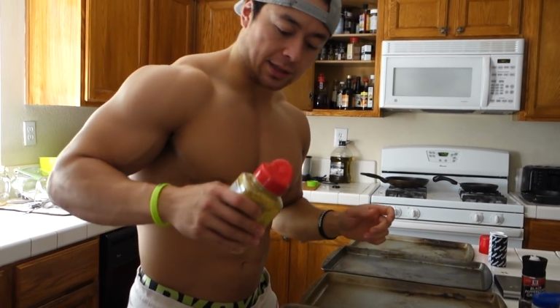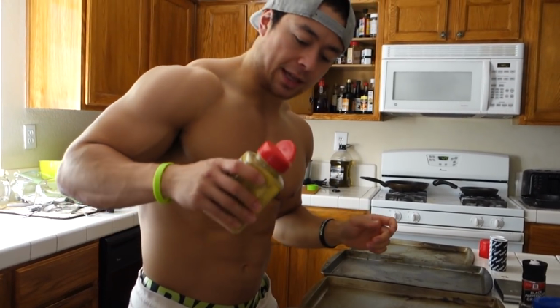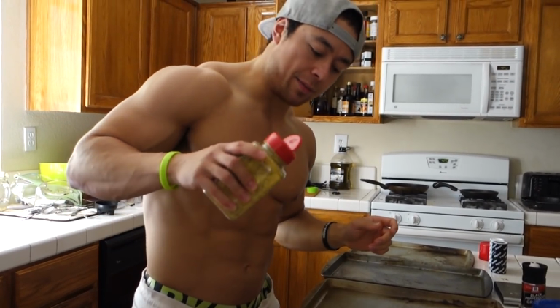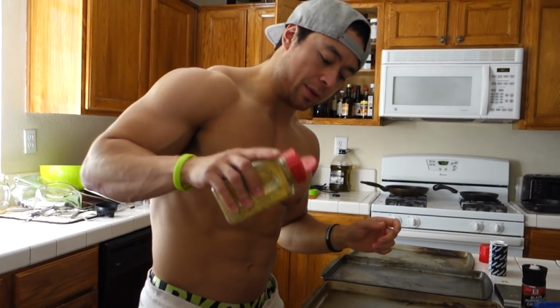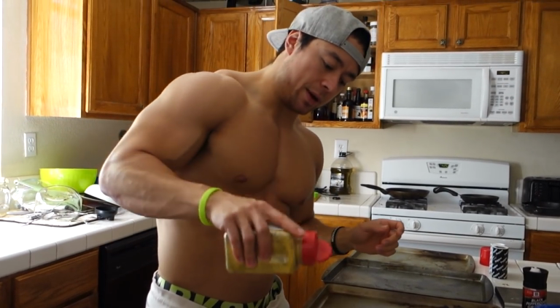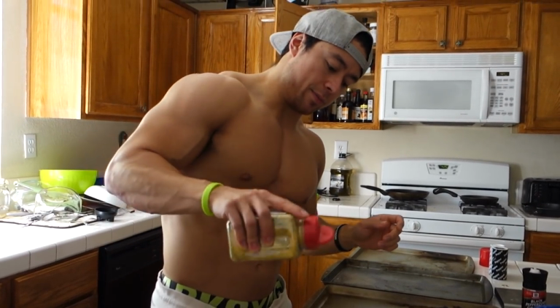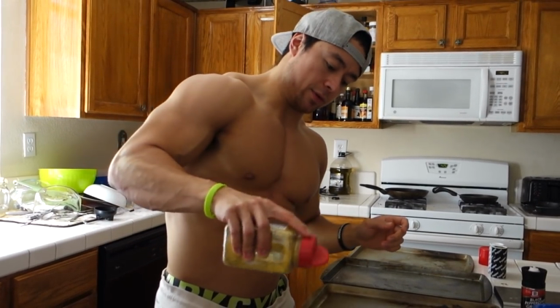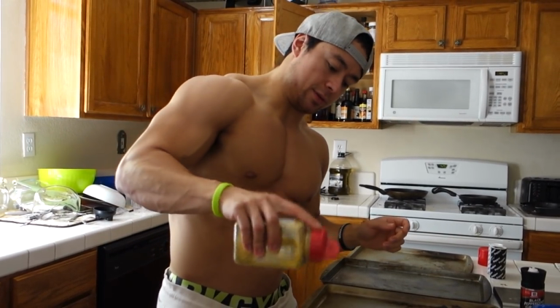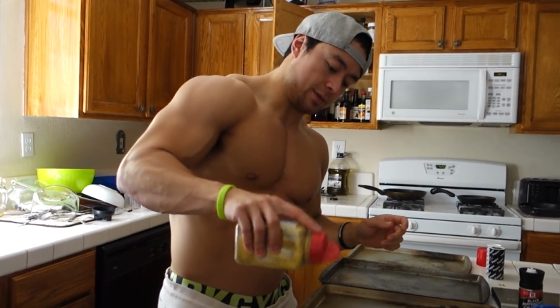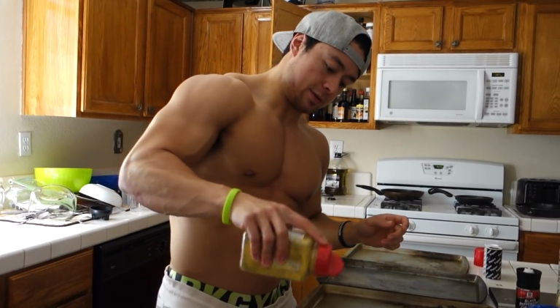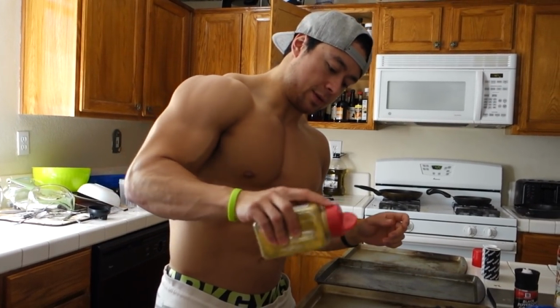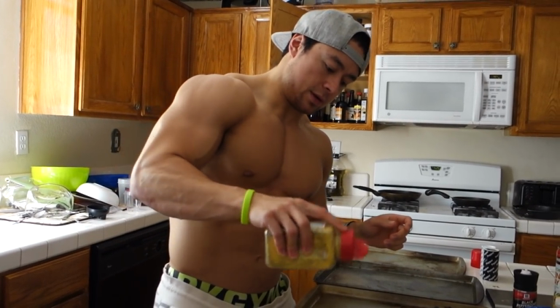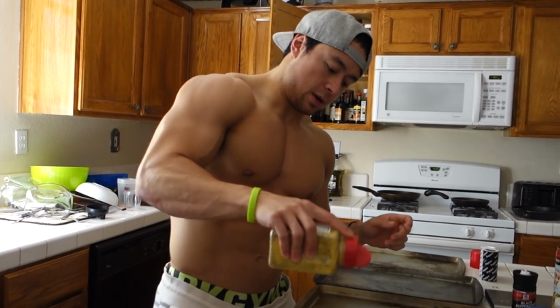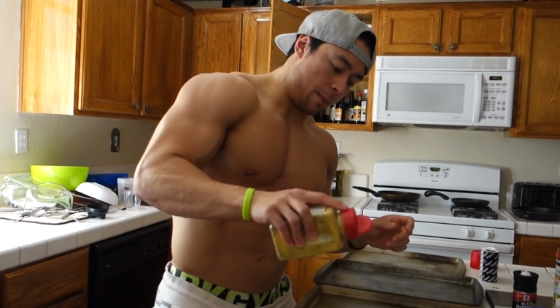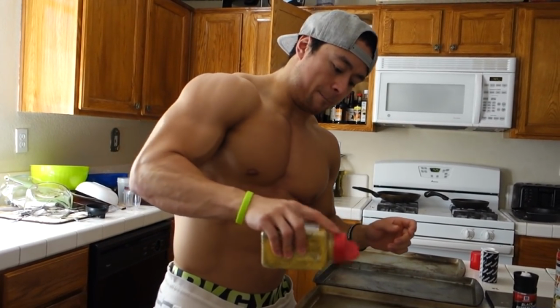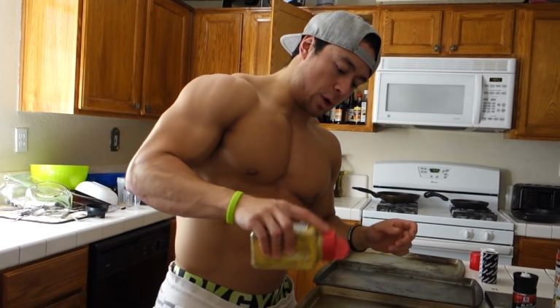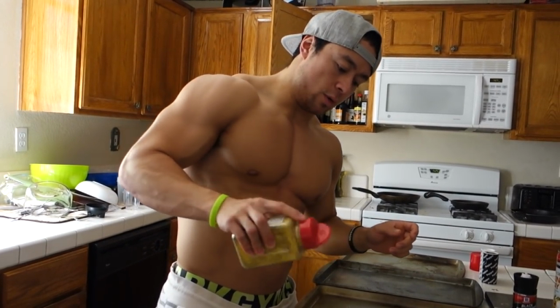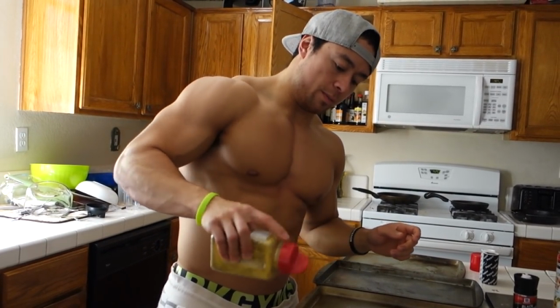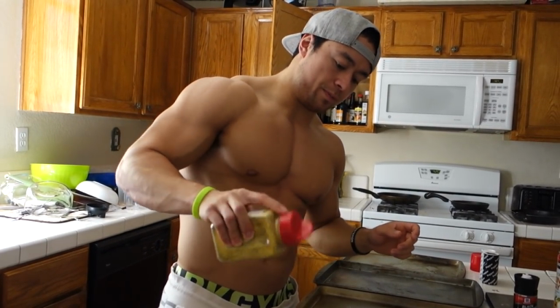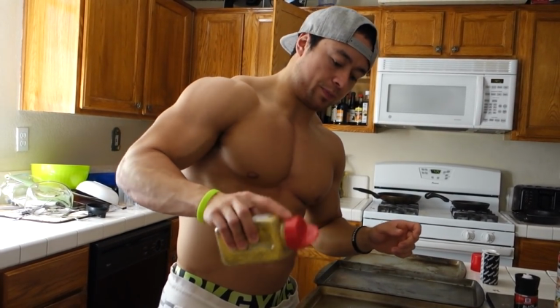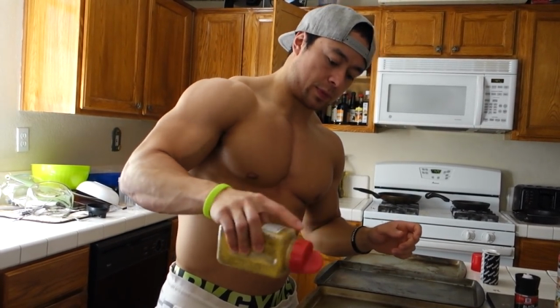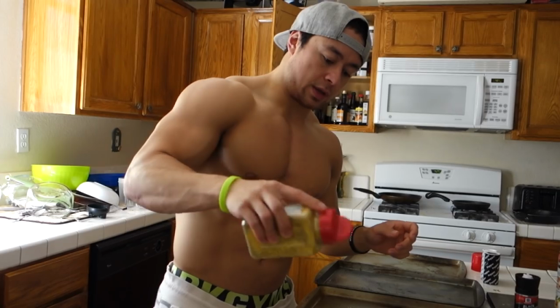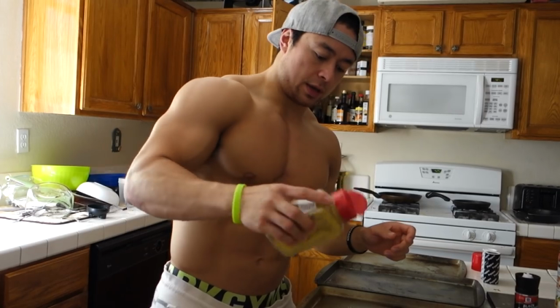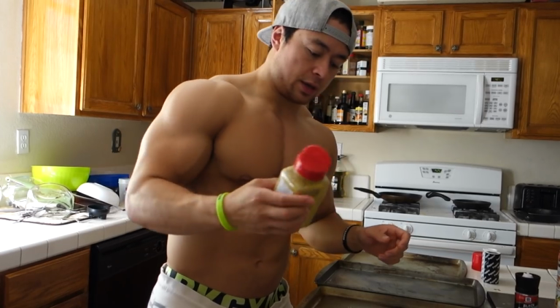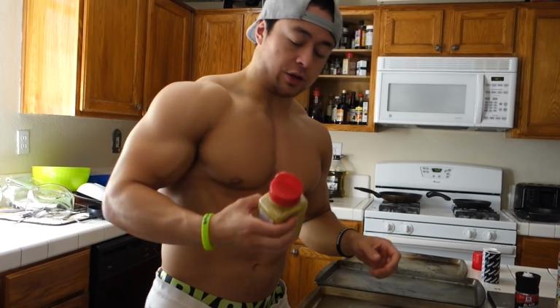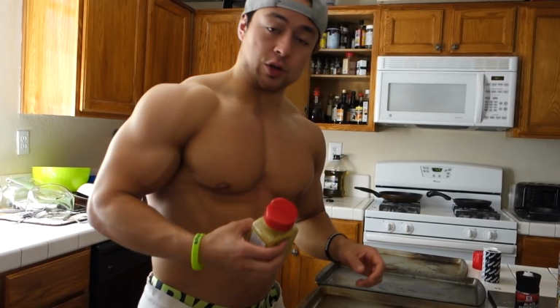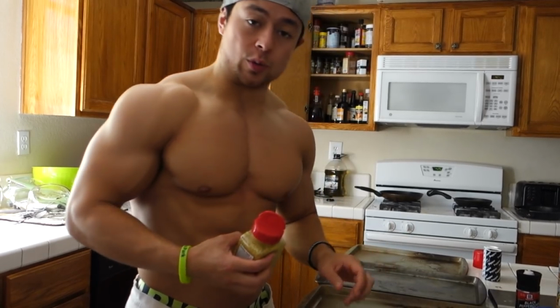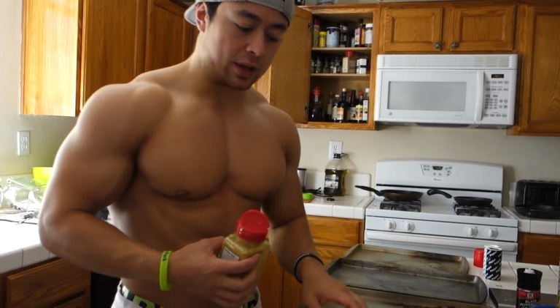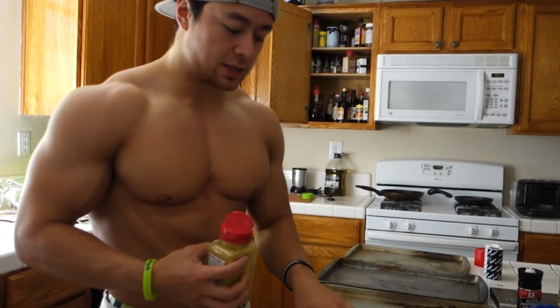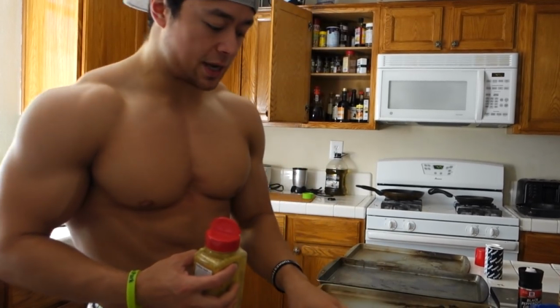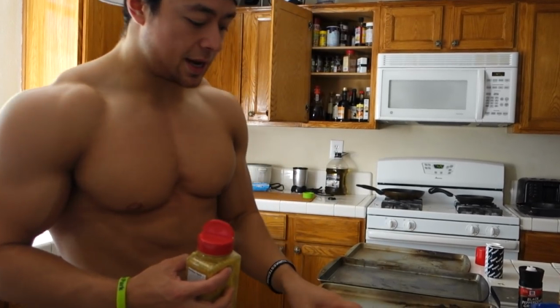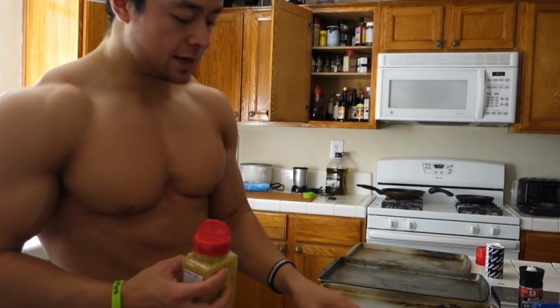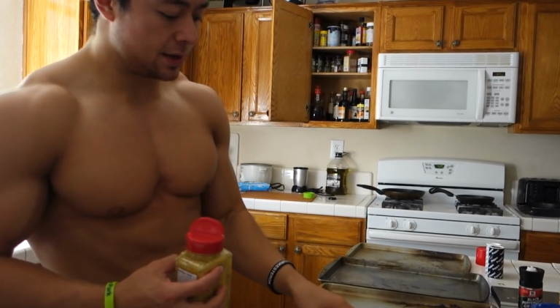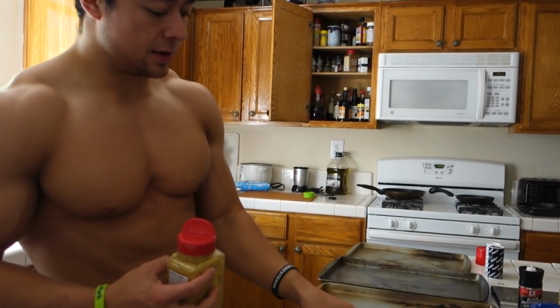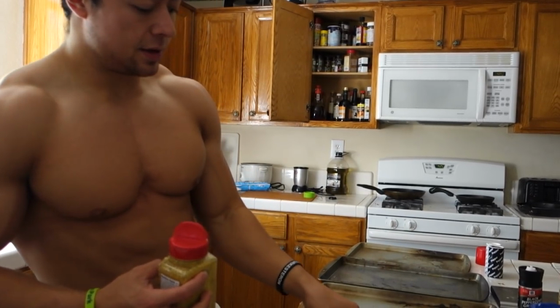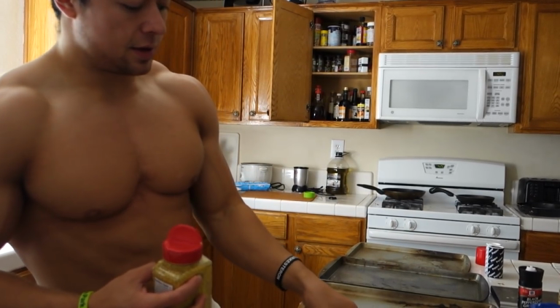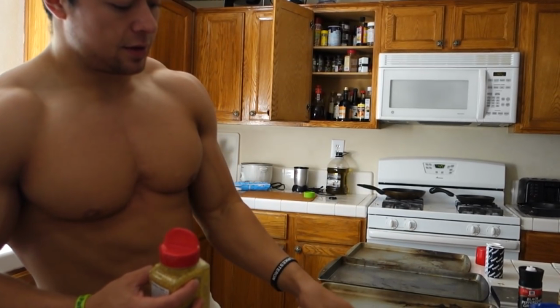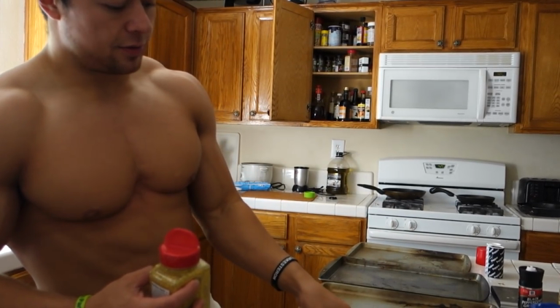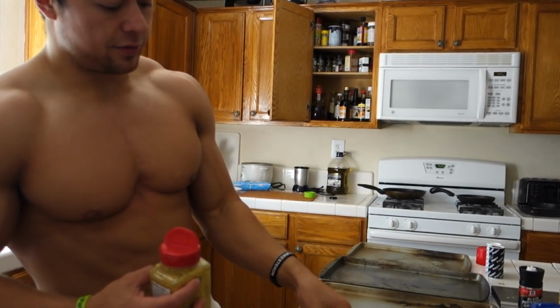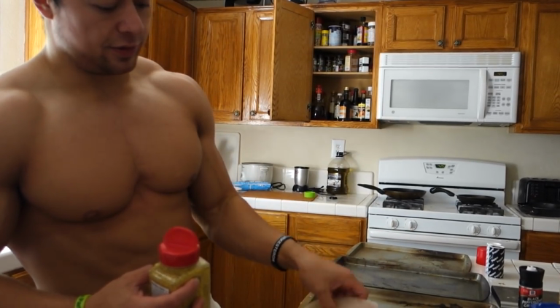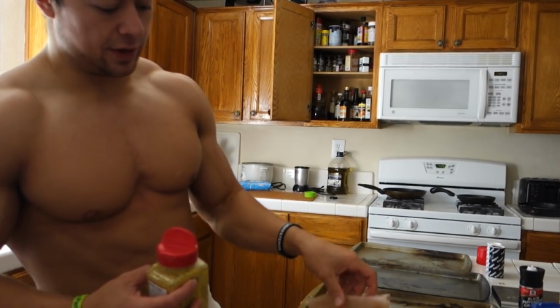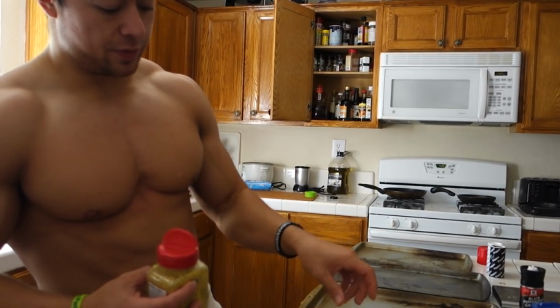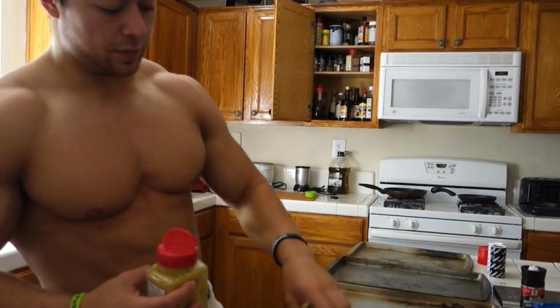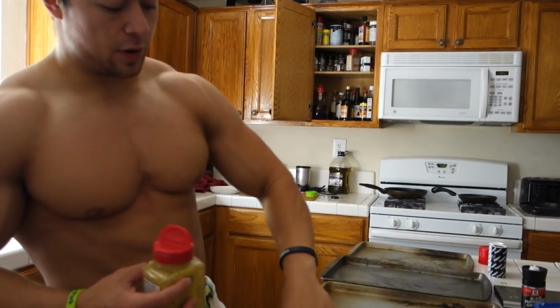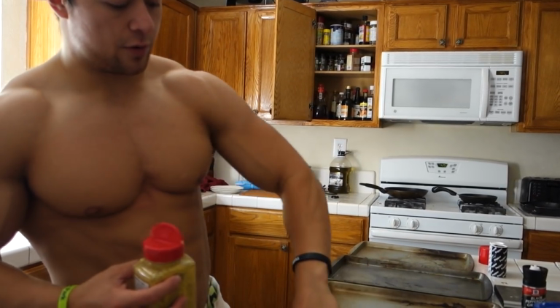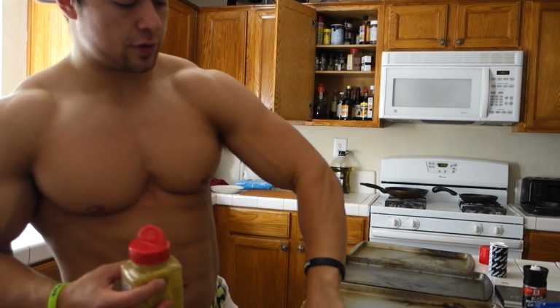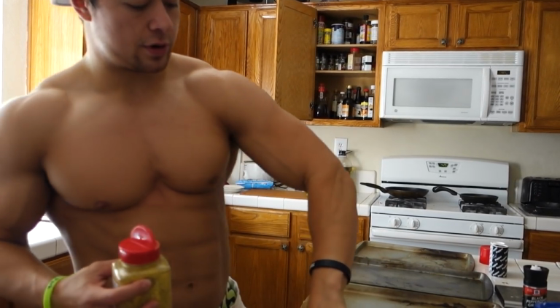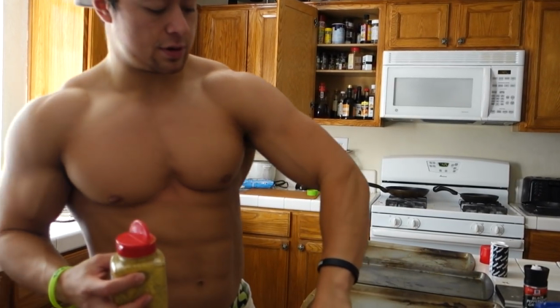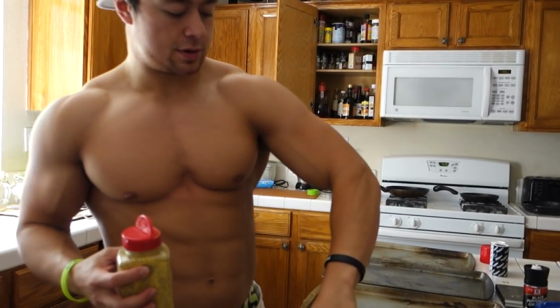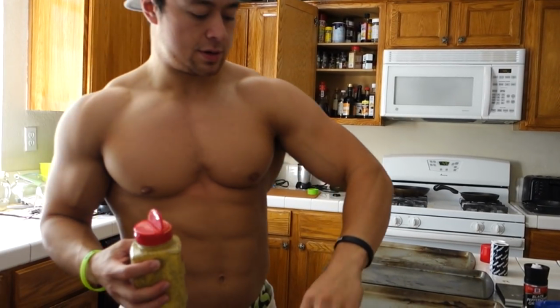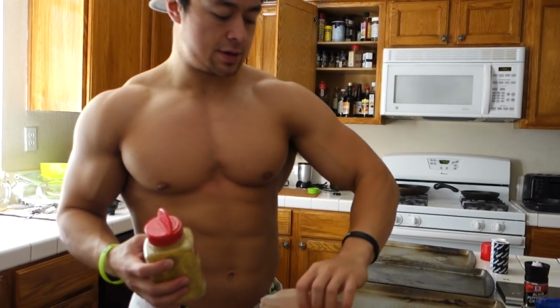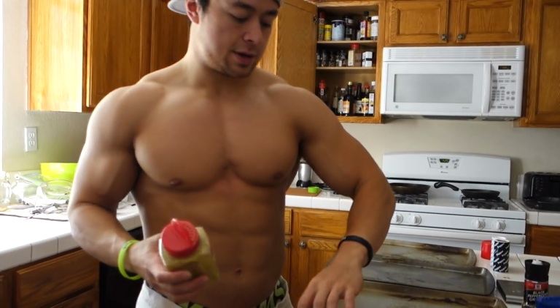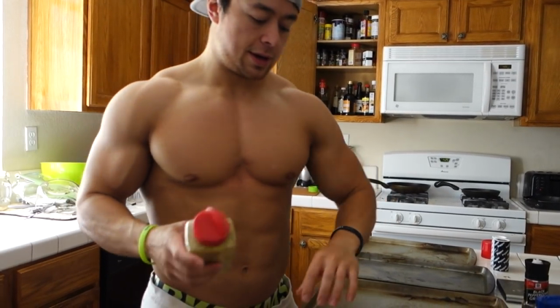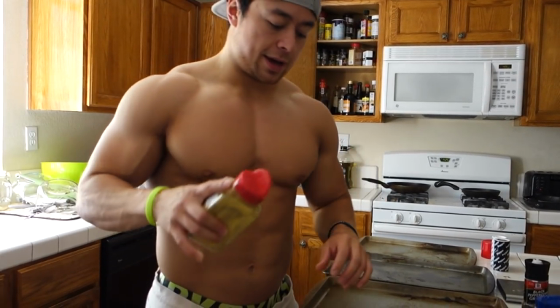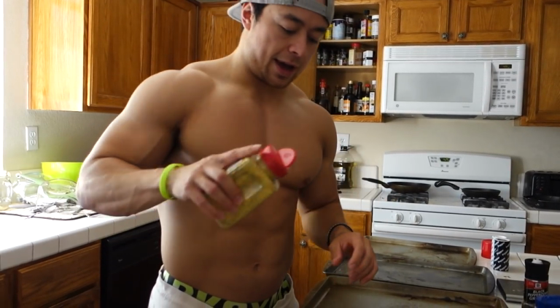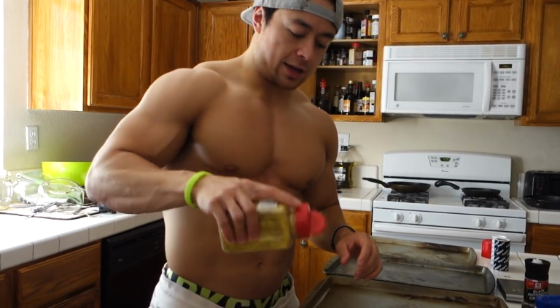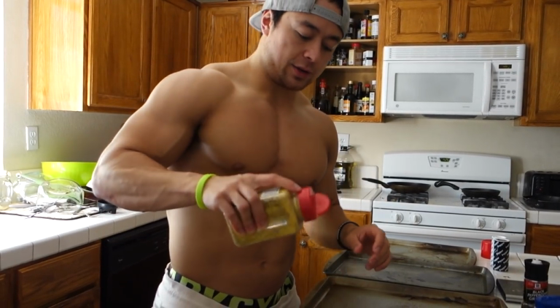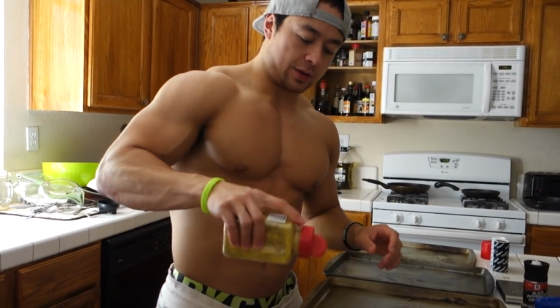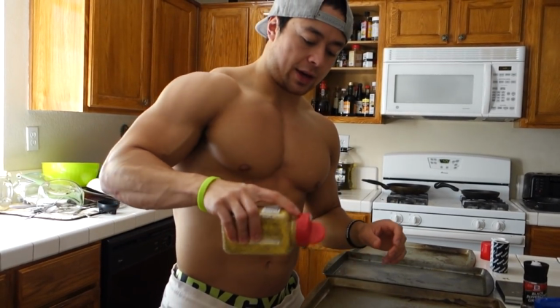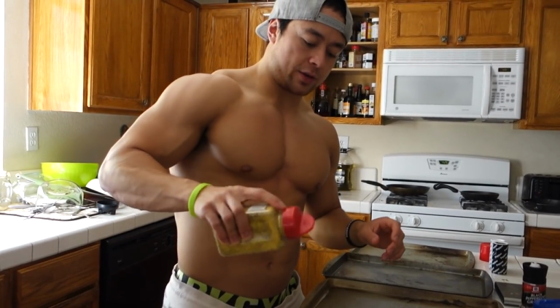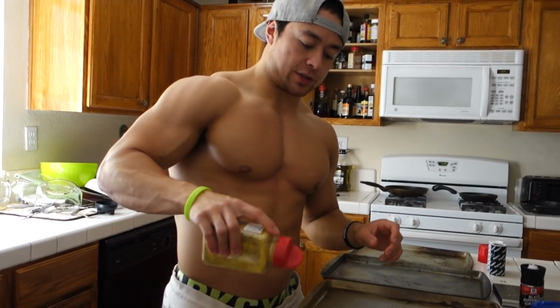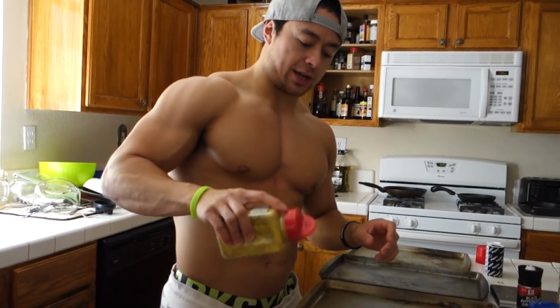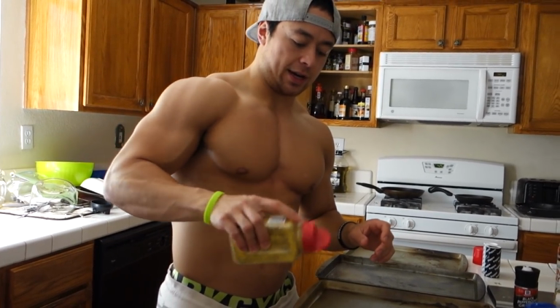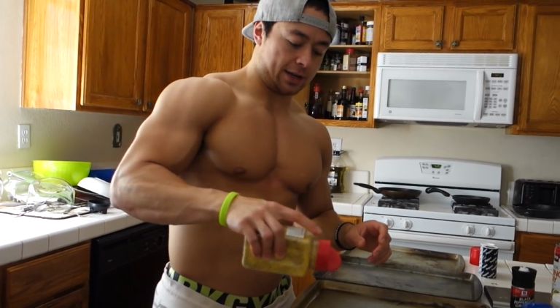Last but not least — lemon pepper. You do one side, flip them over, and do the other side.